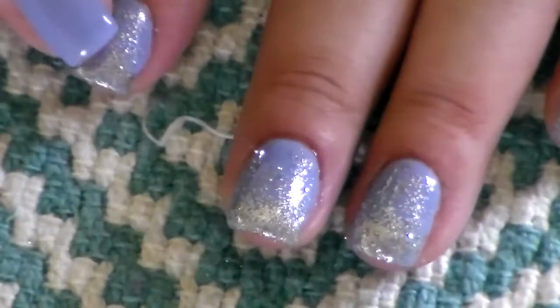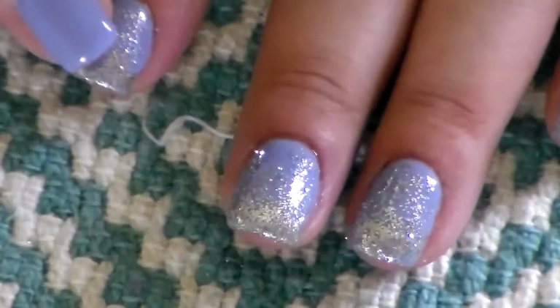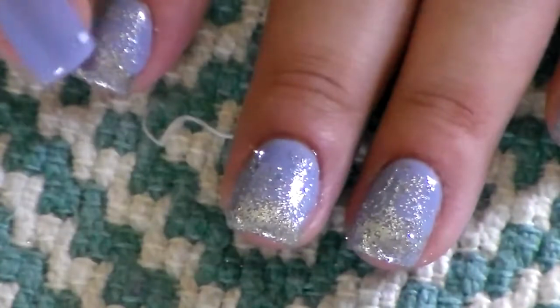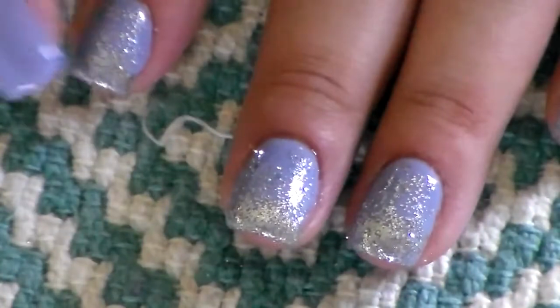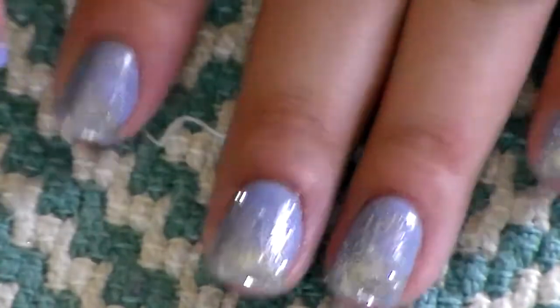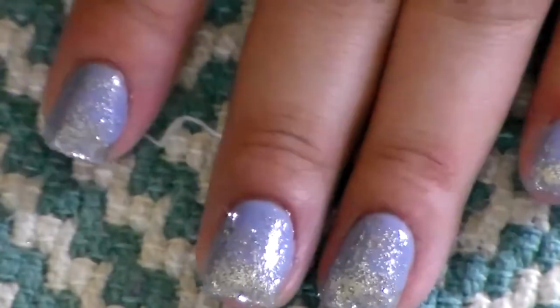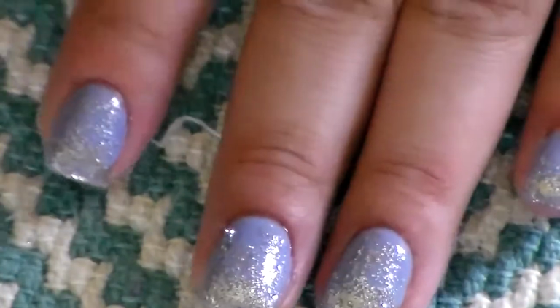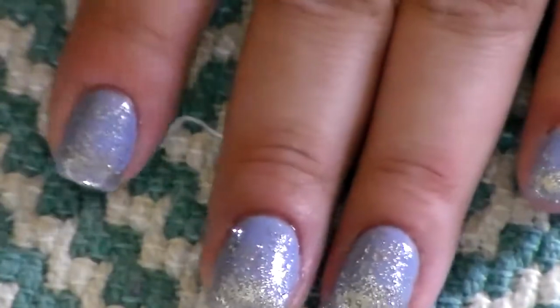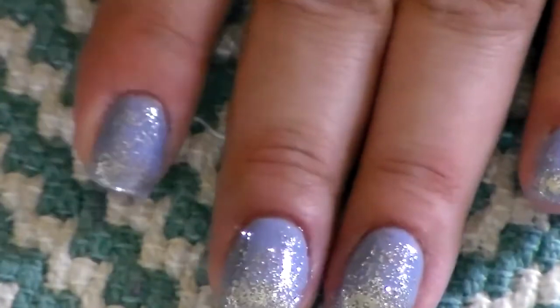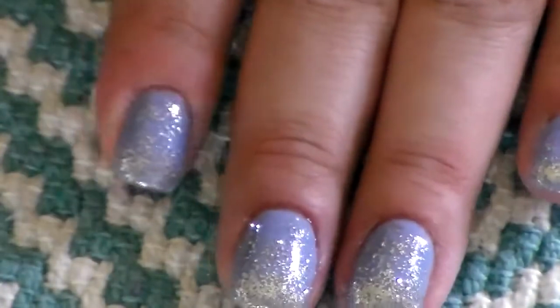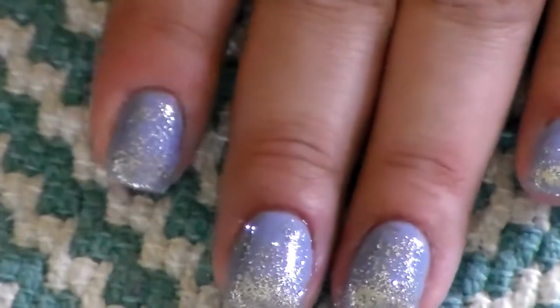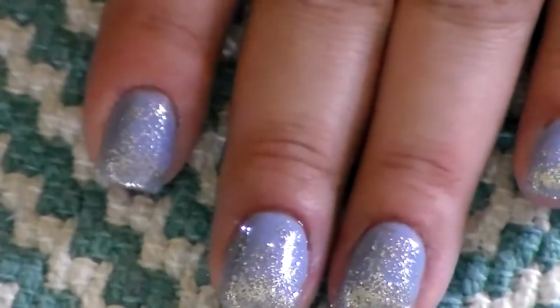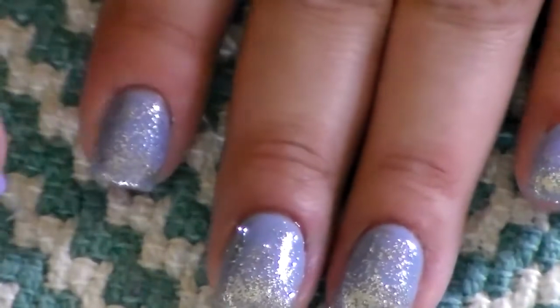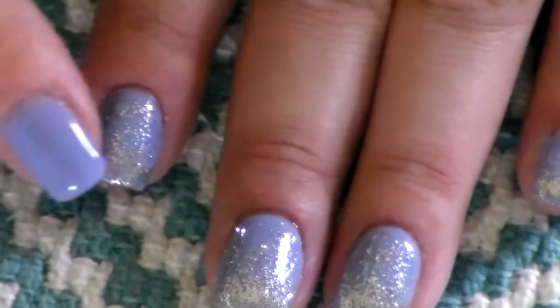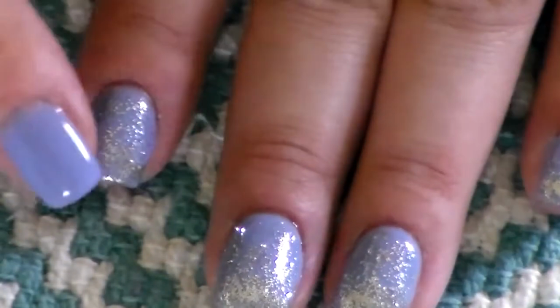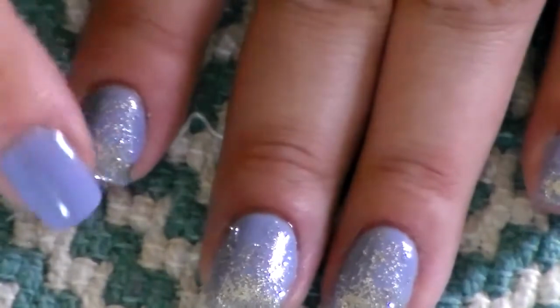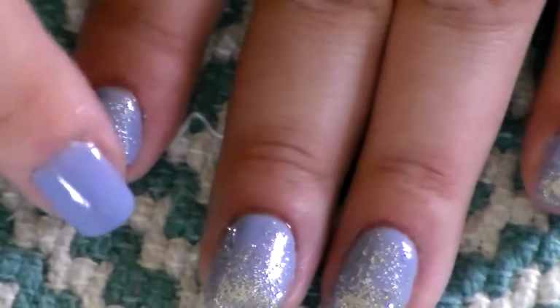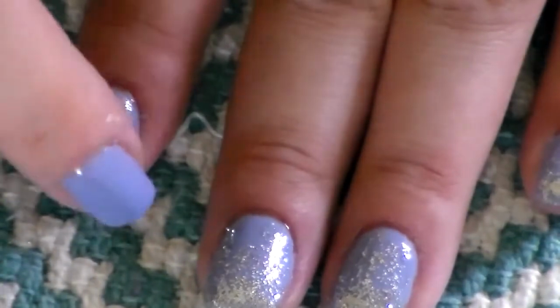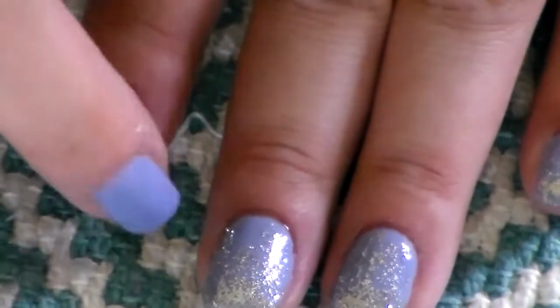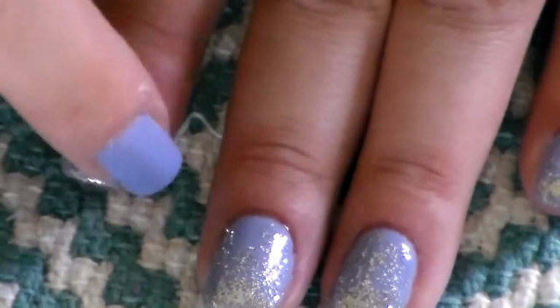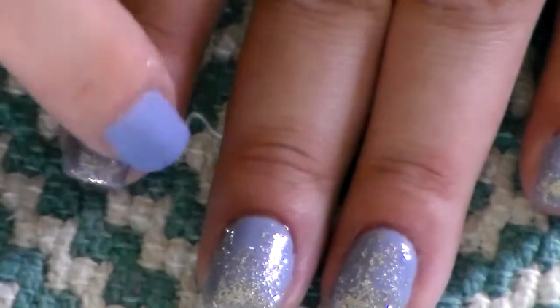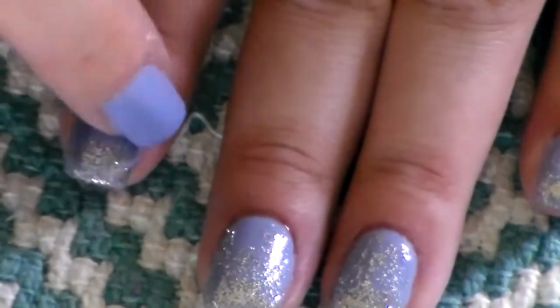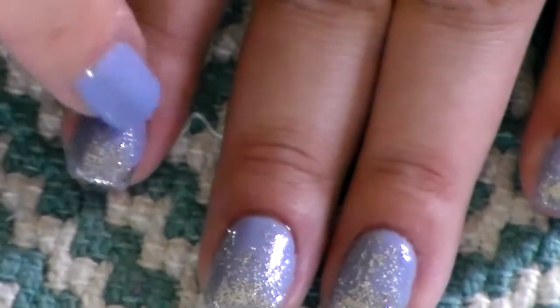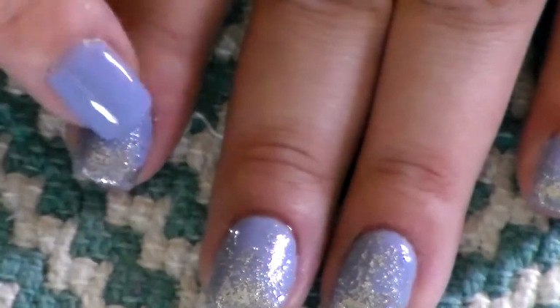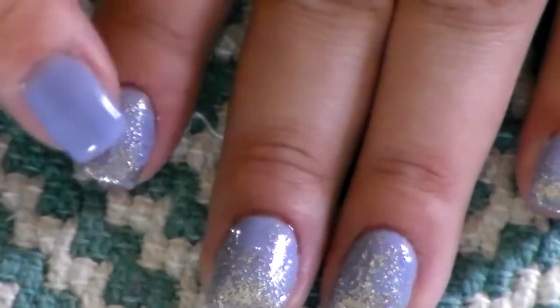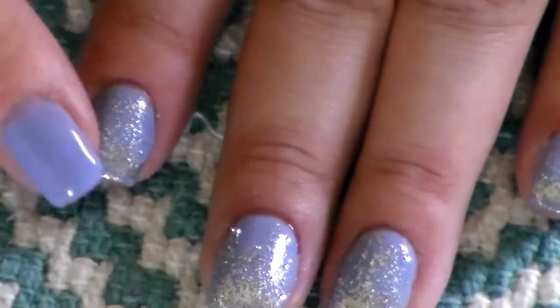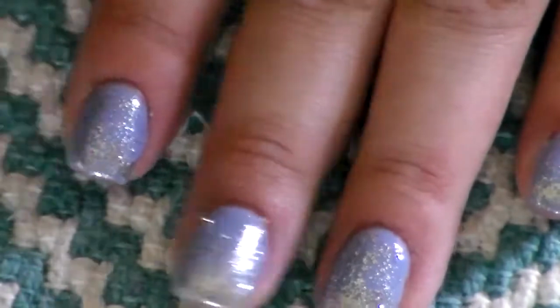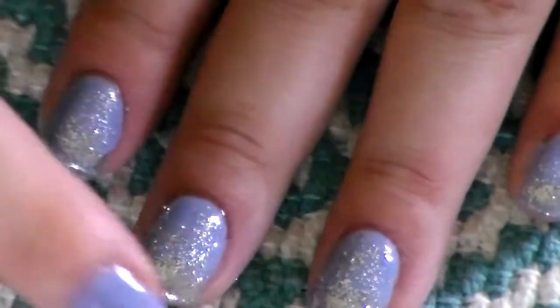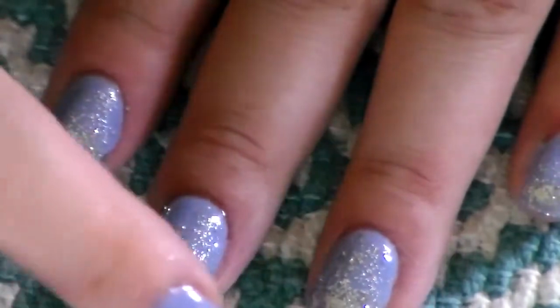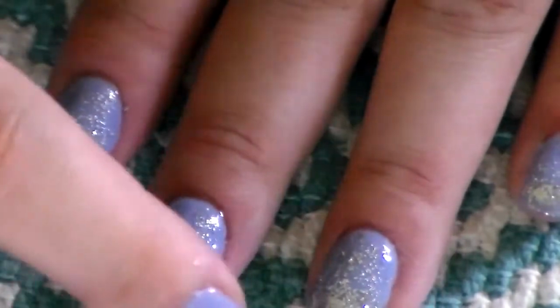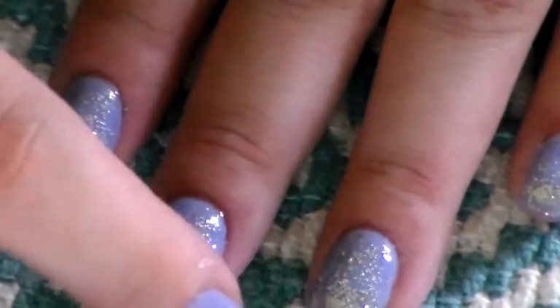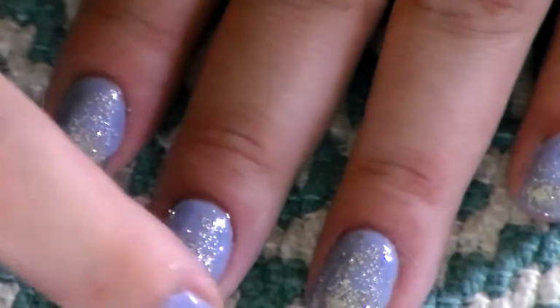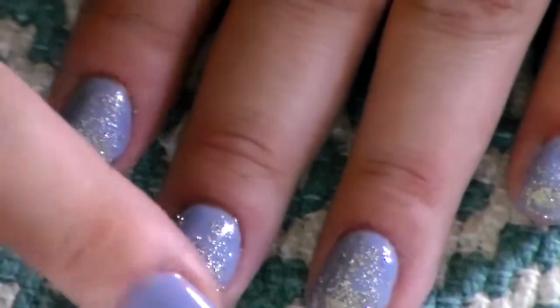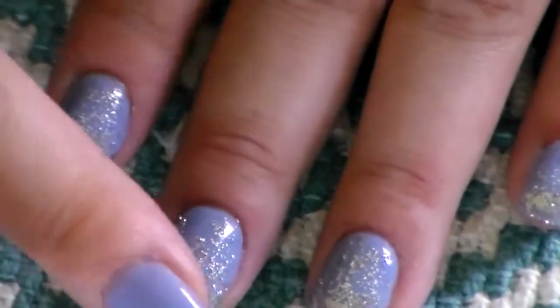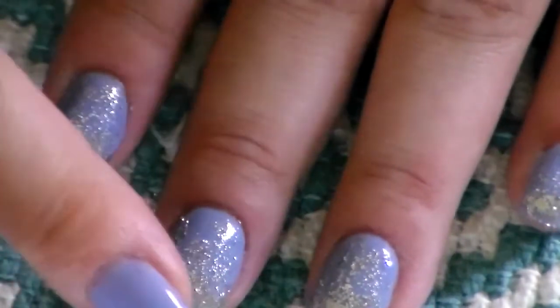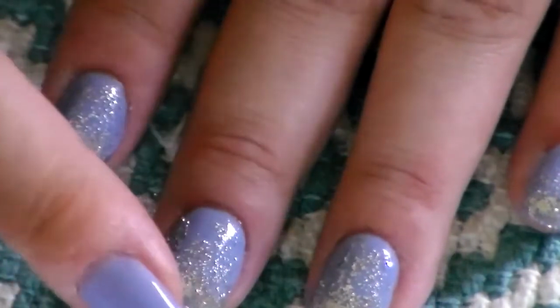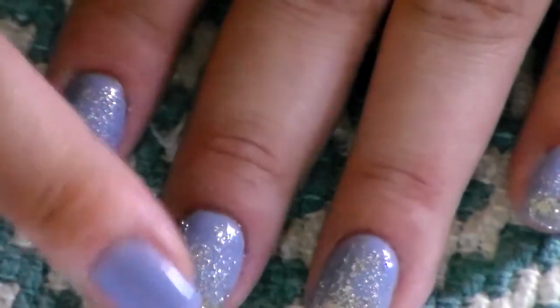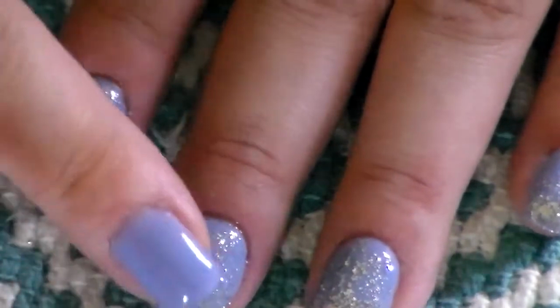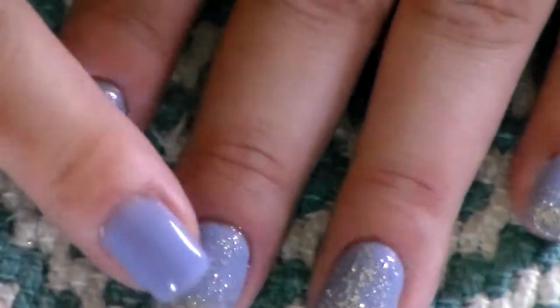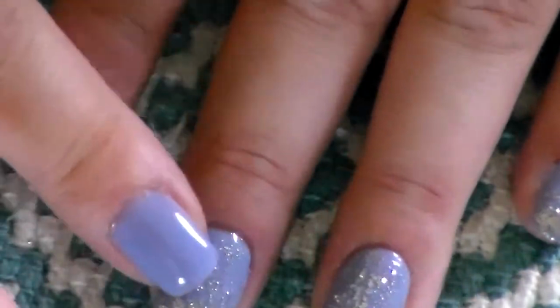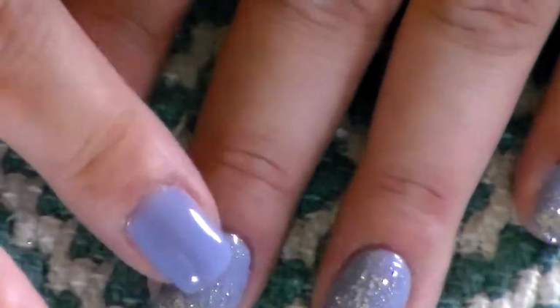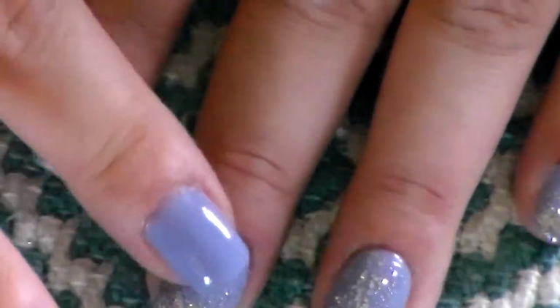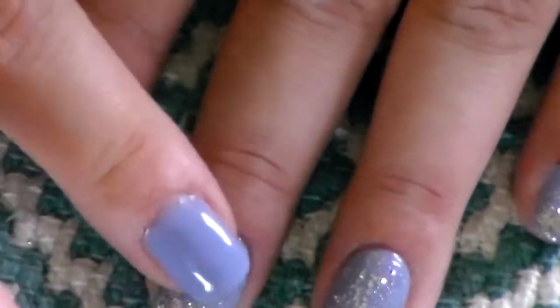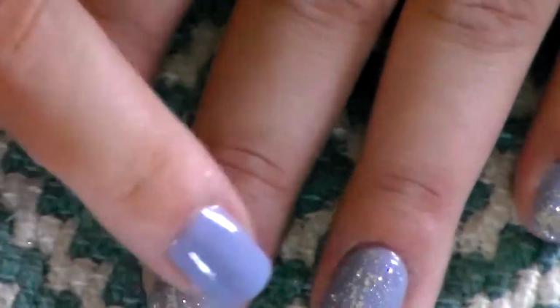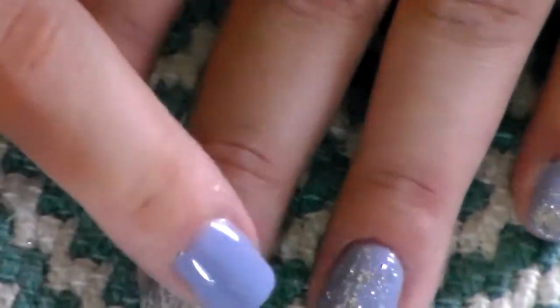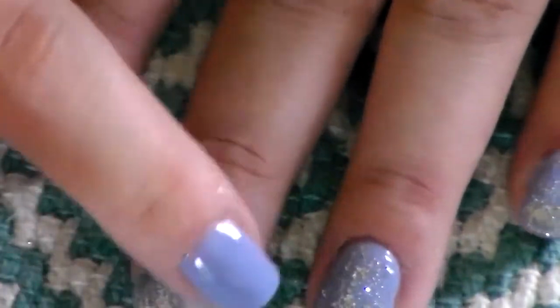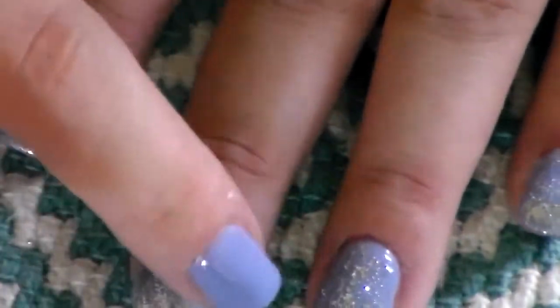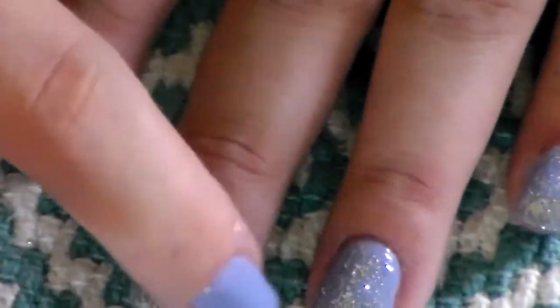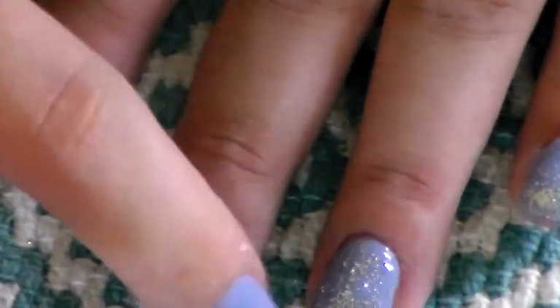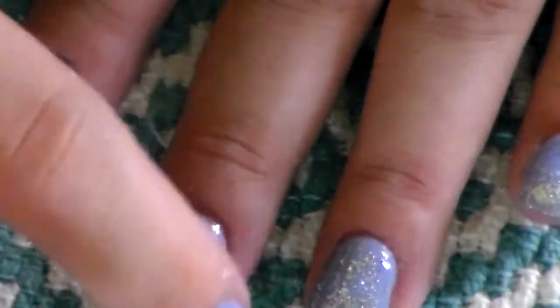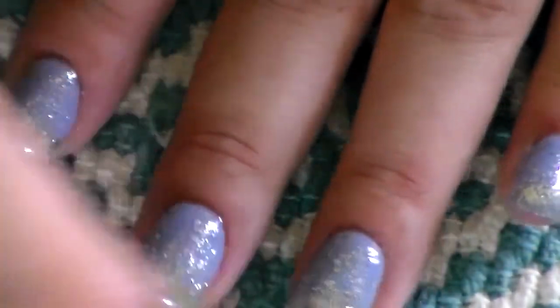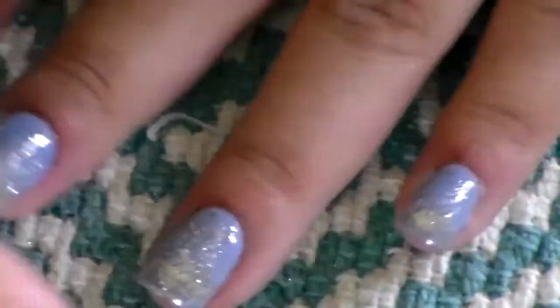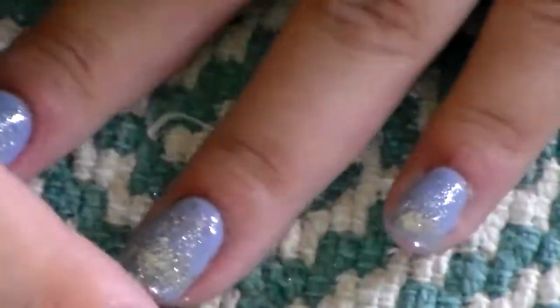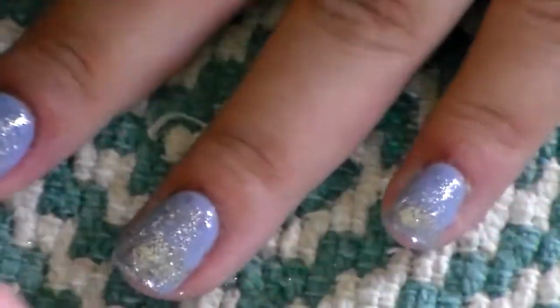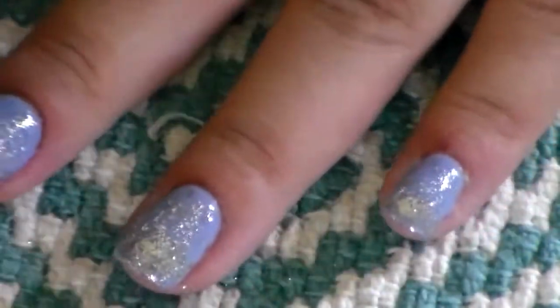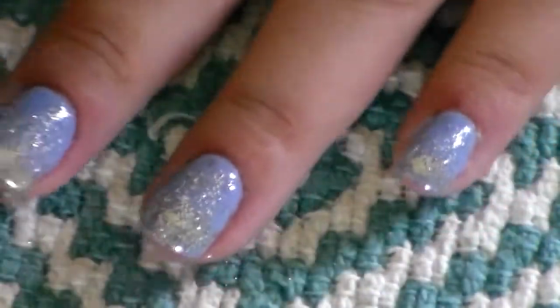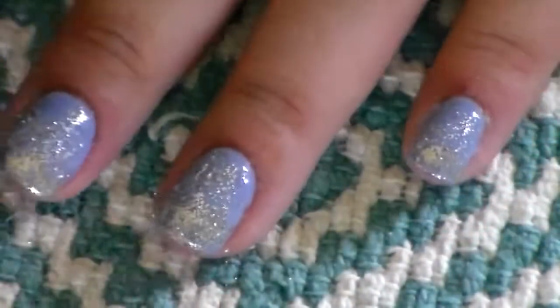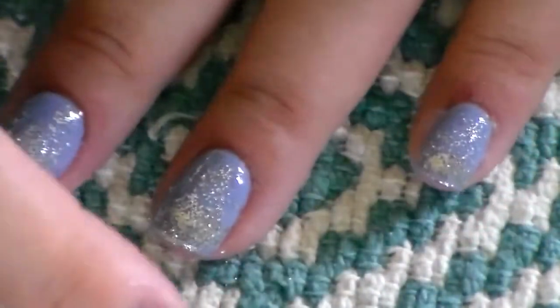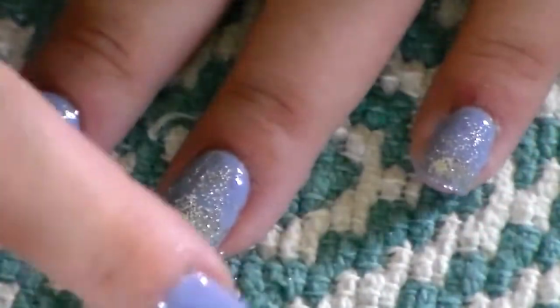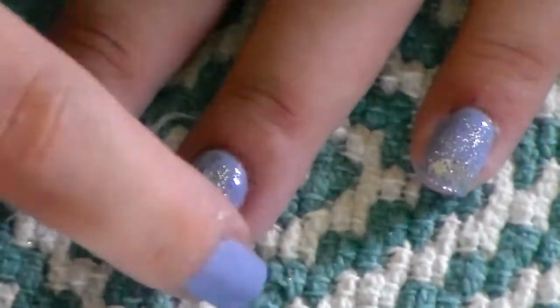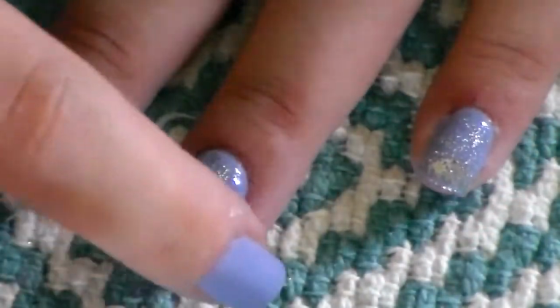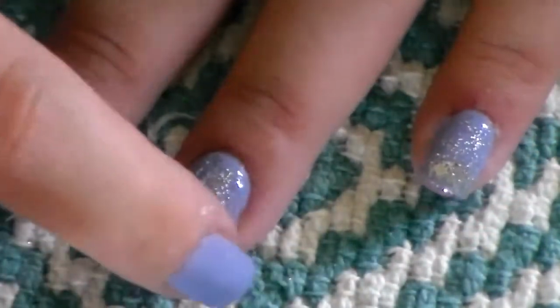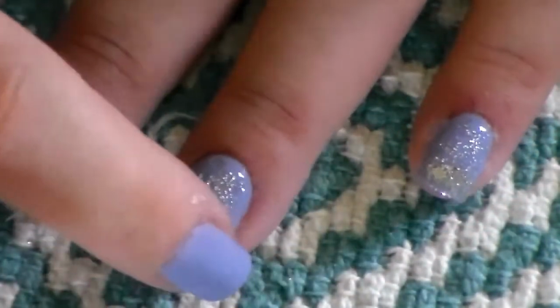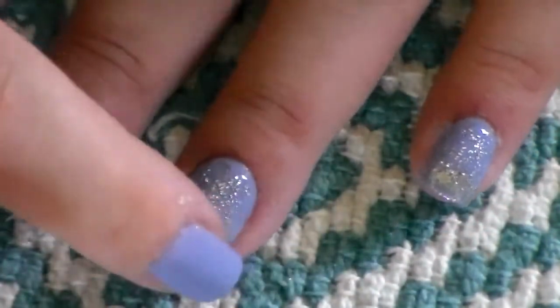After you're done applying the glitter, with your finger go in and lightly tap the top of the glitter just so it sticks down on the tacky layer.